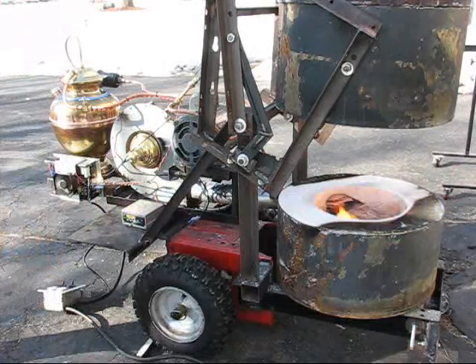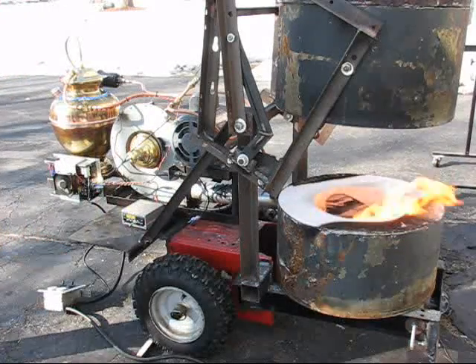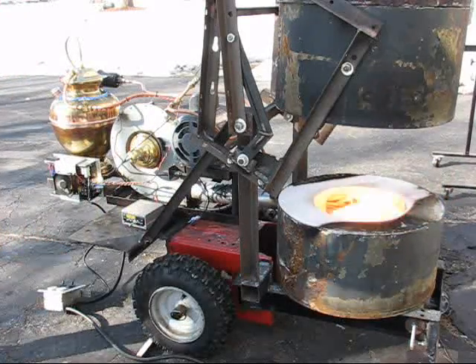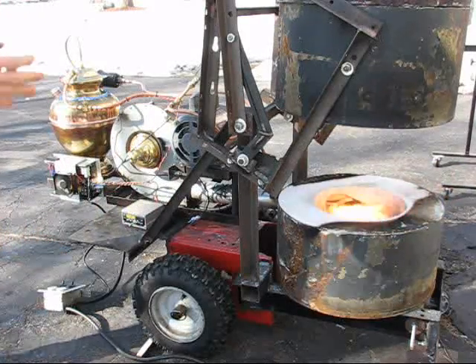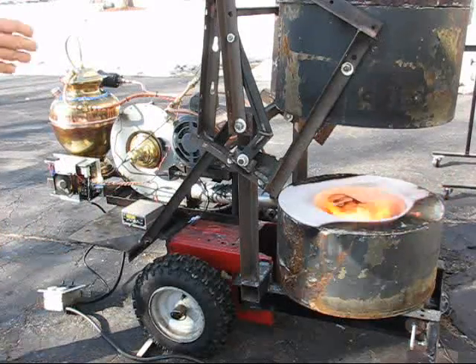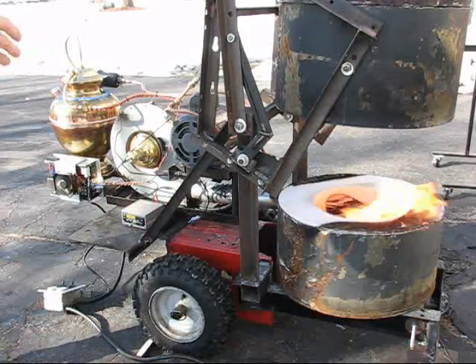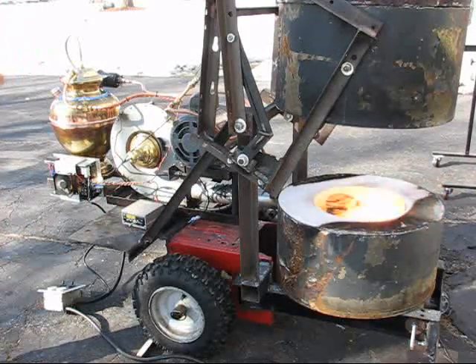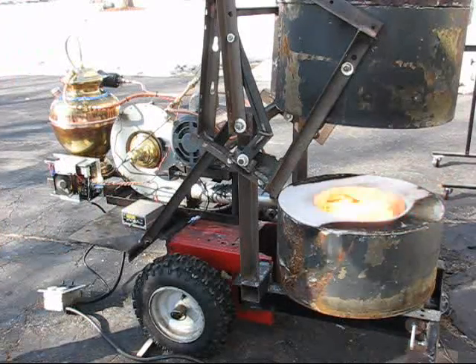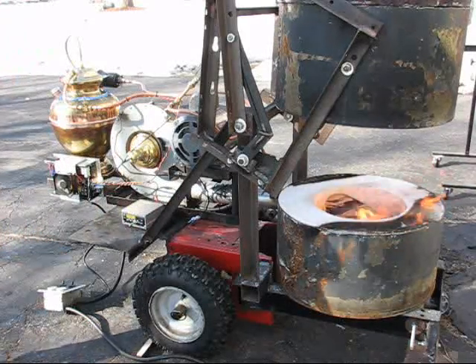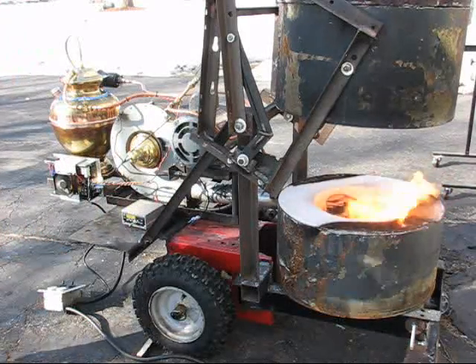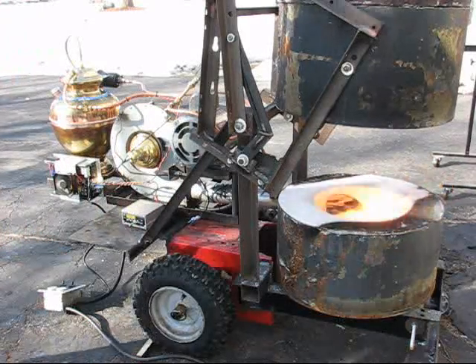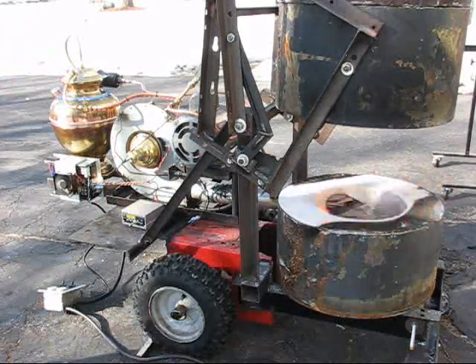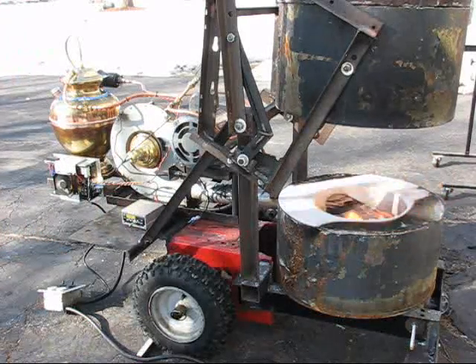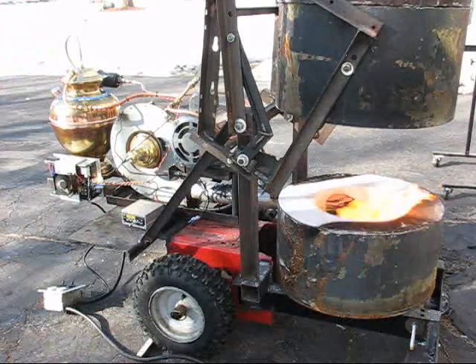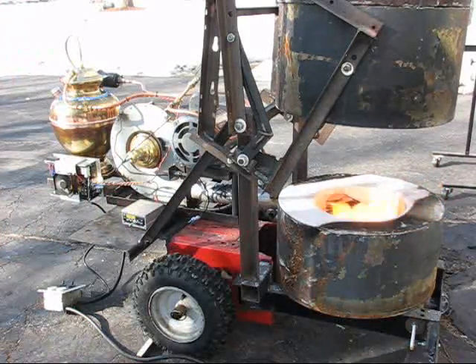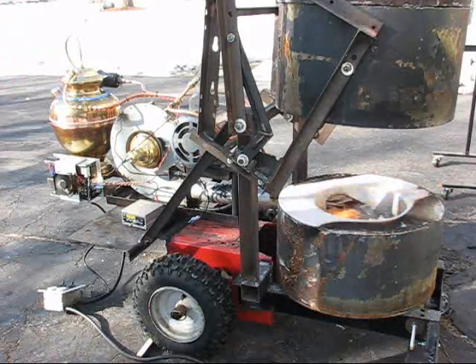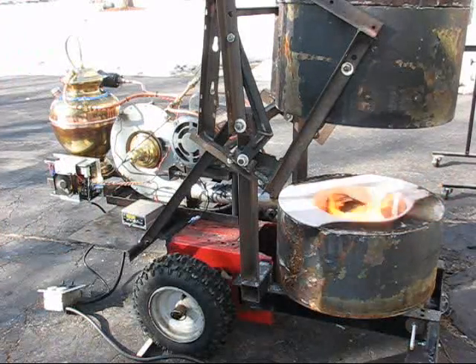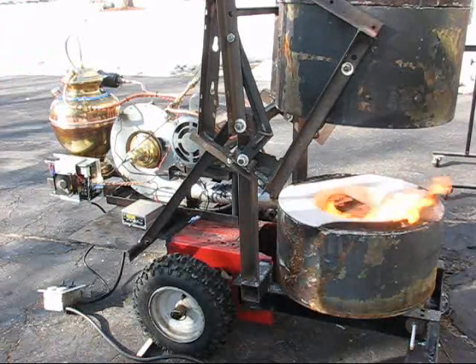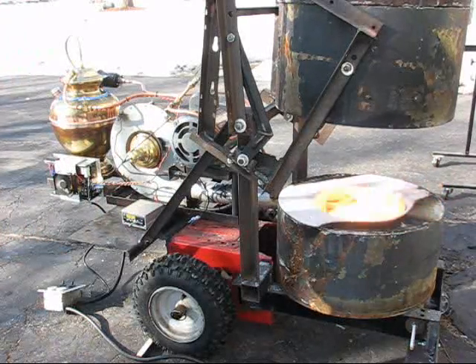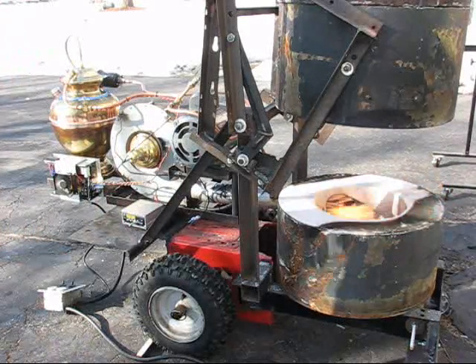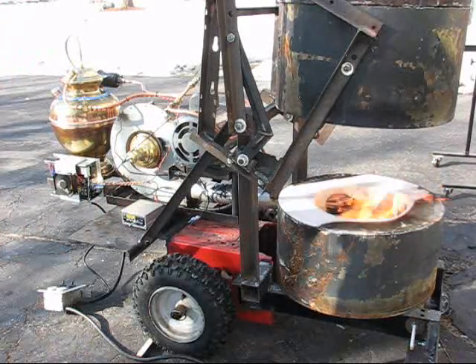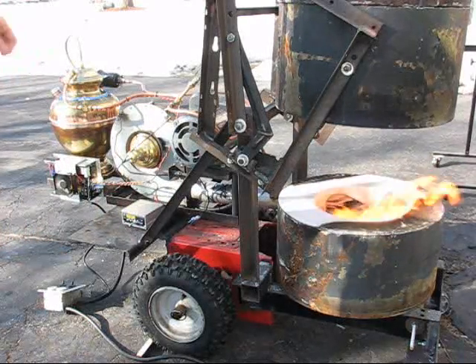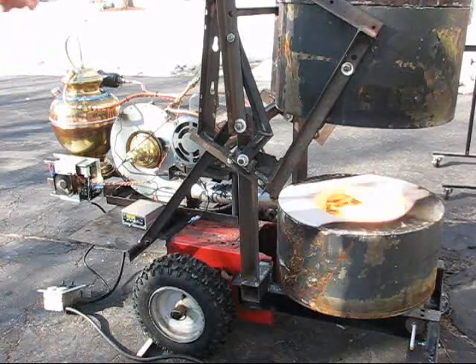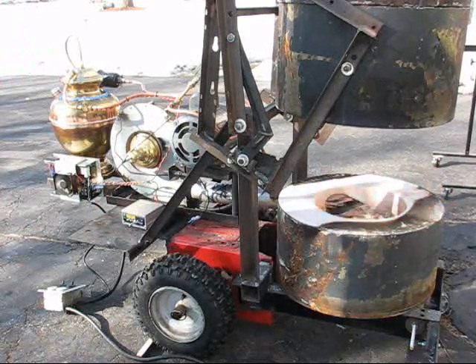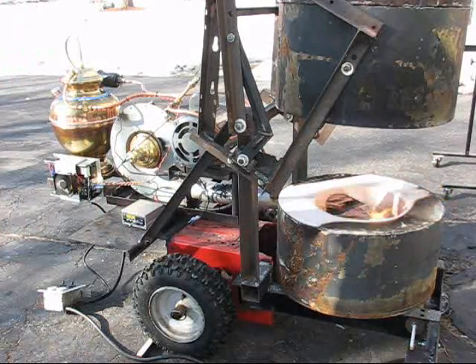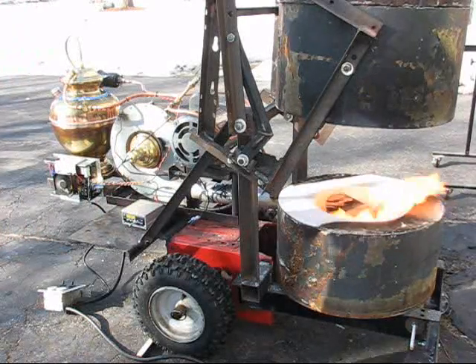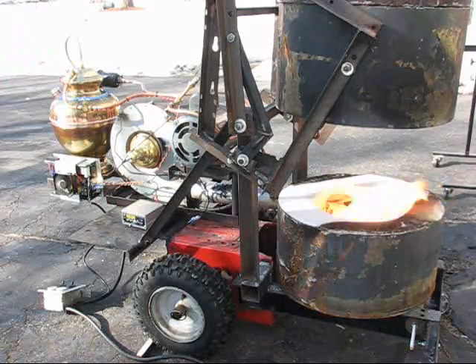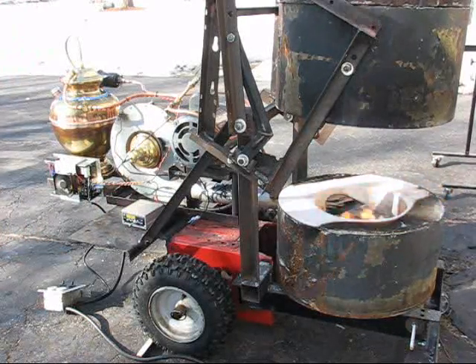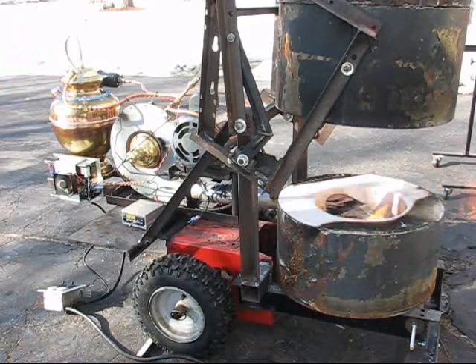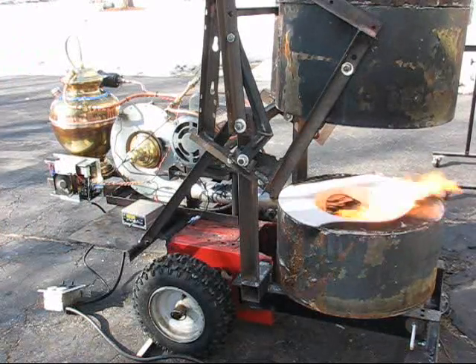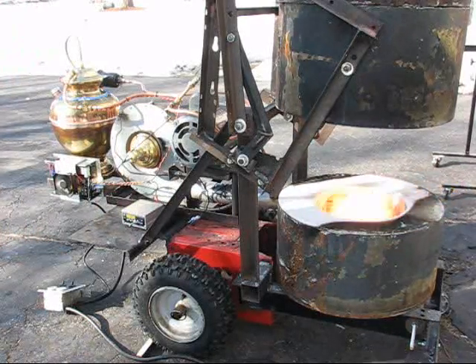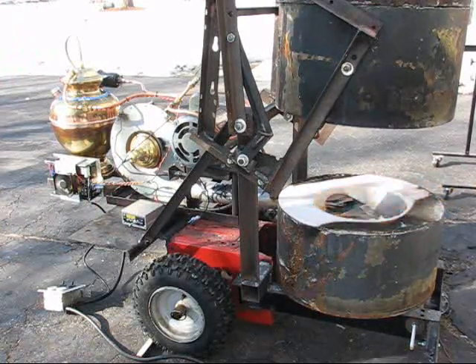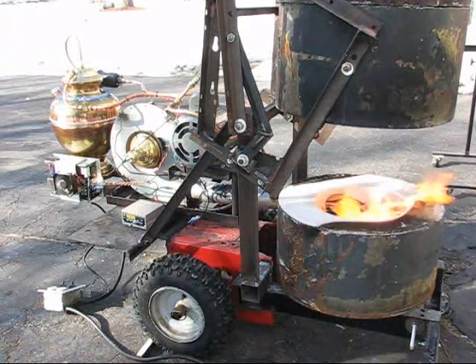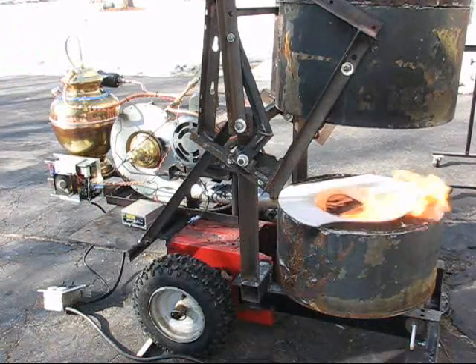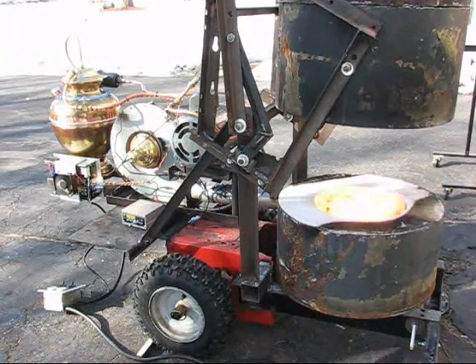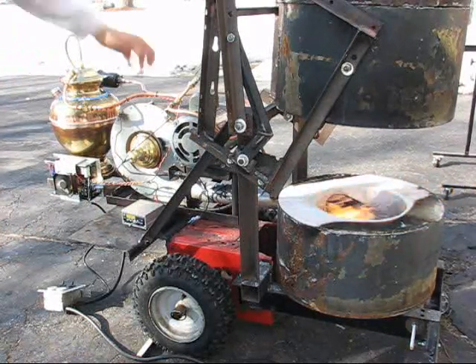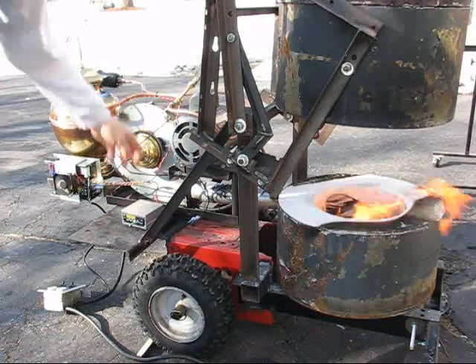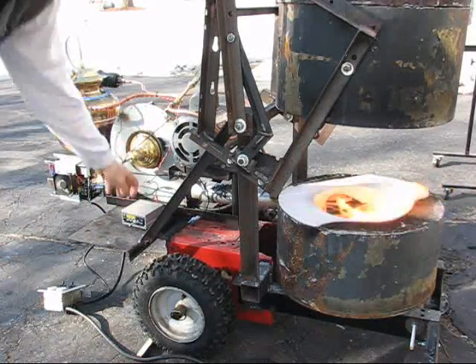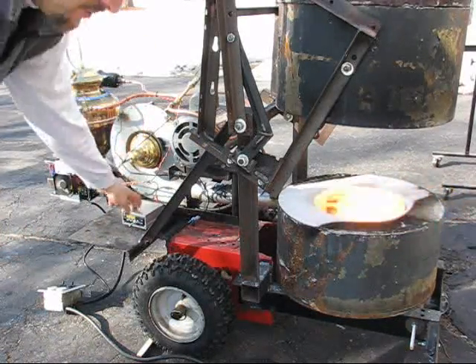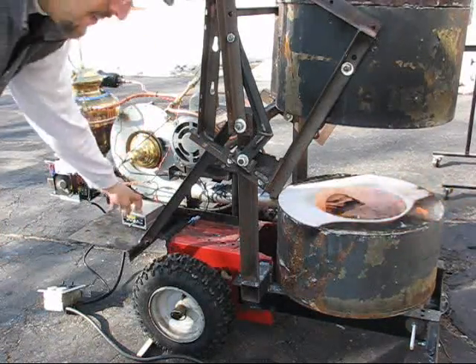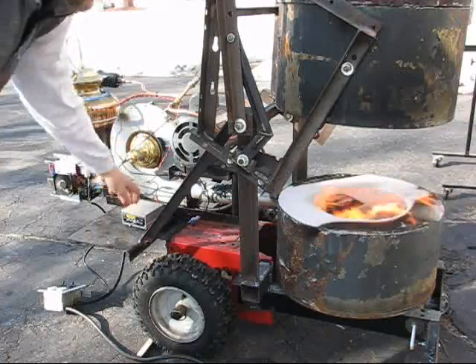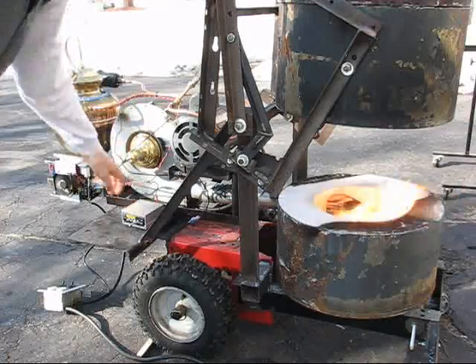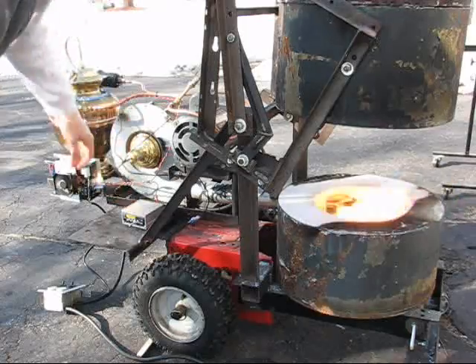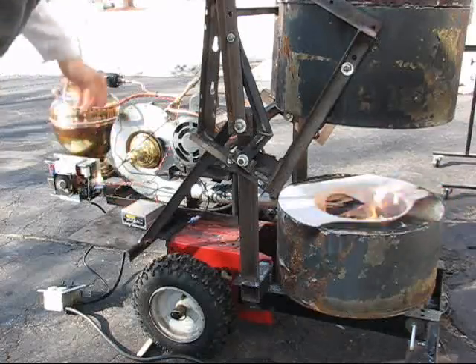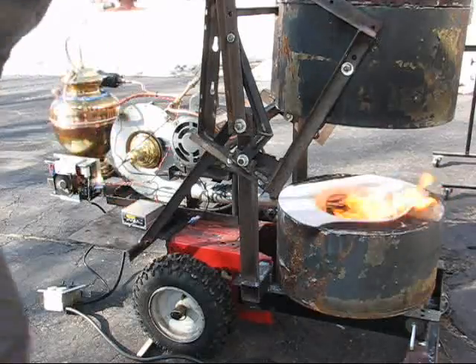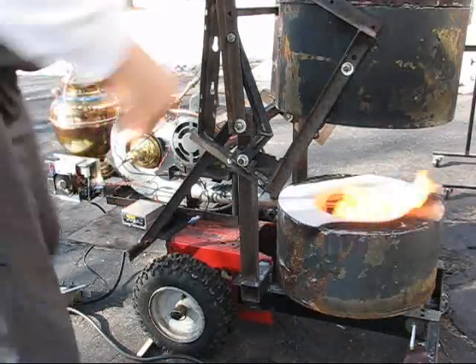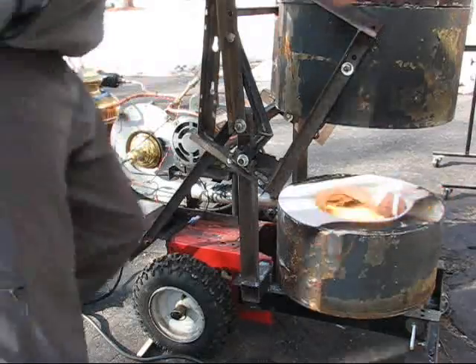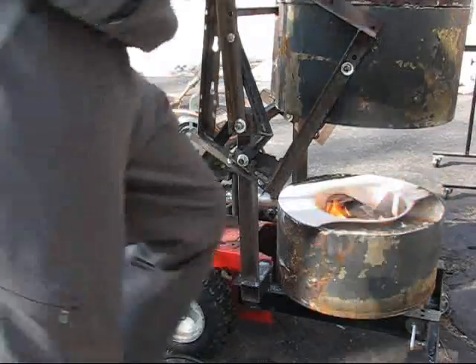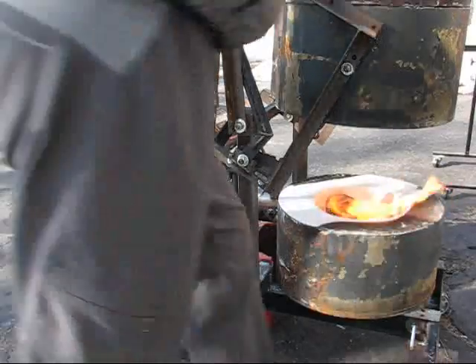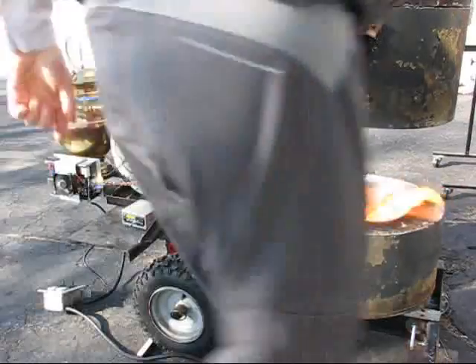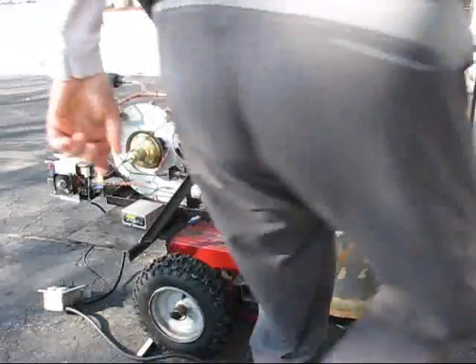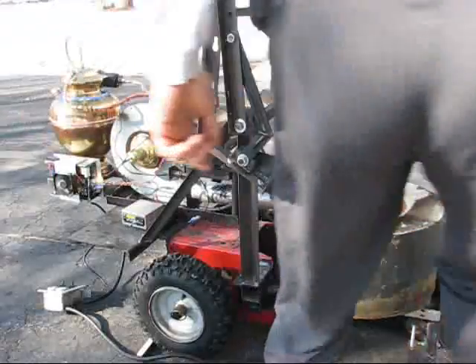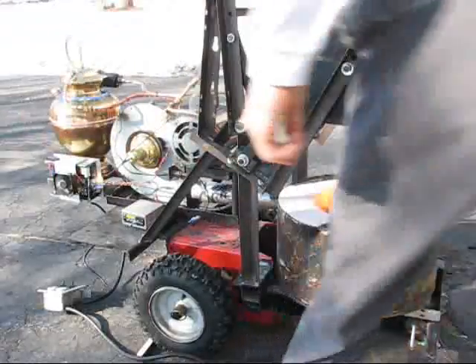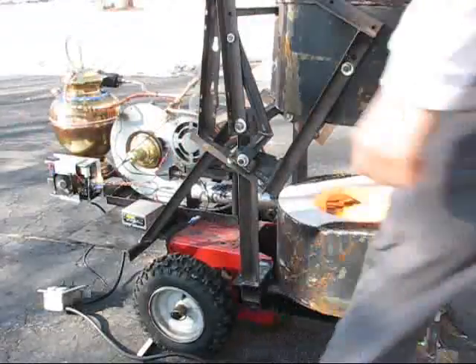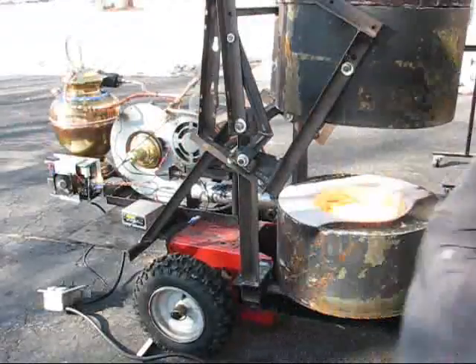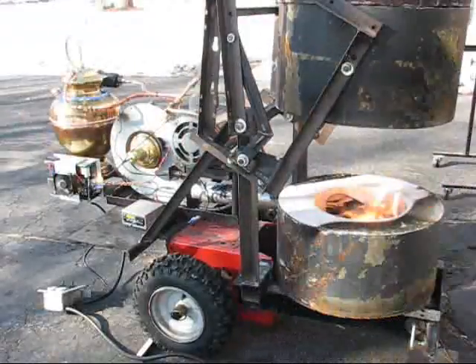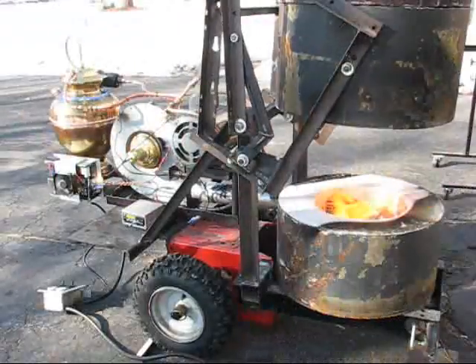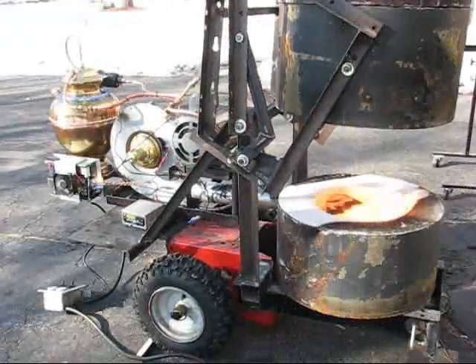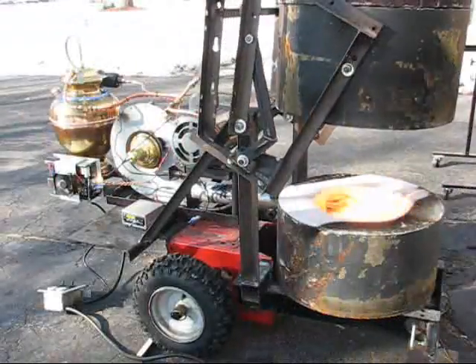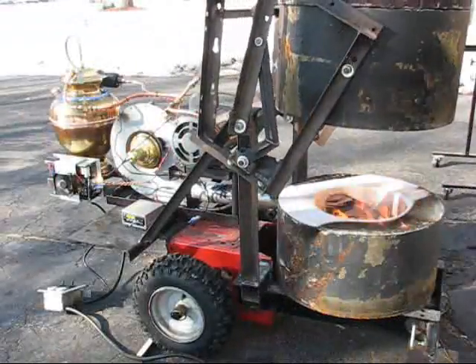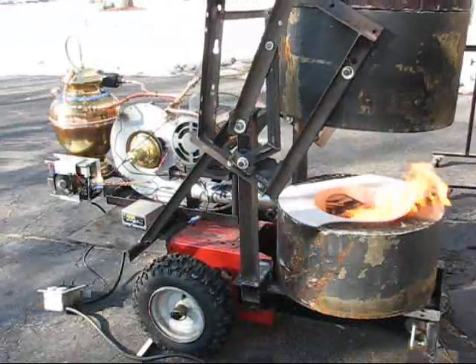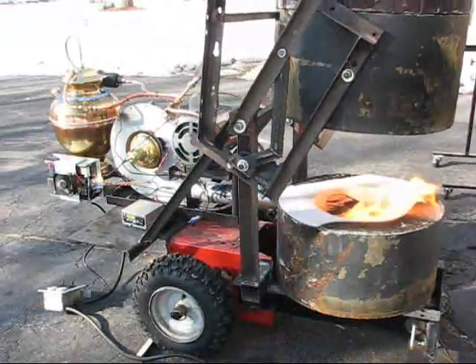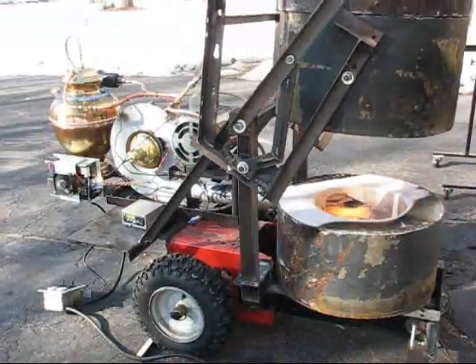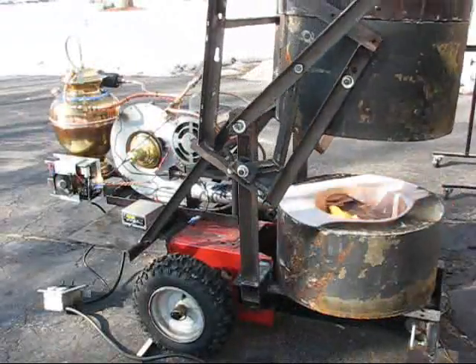It's flashing like that because it's about a 50% duty cycle from the PWM control. So now I'll close it down.